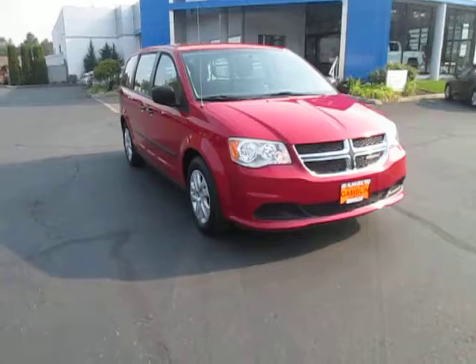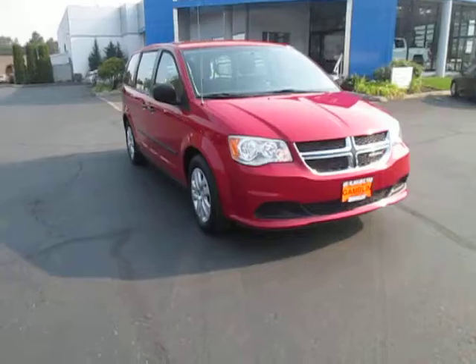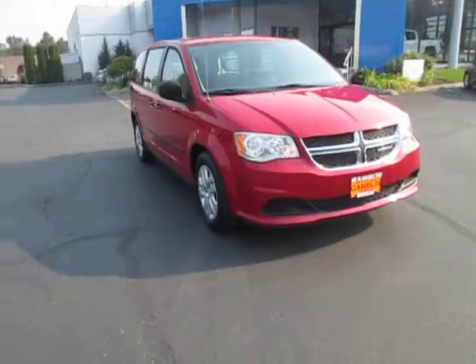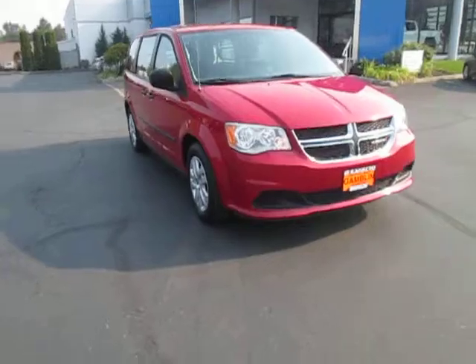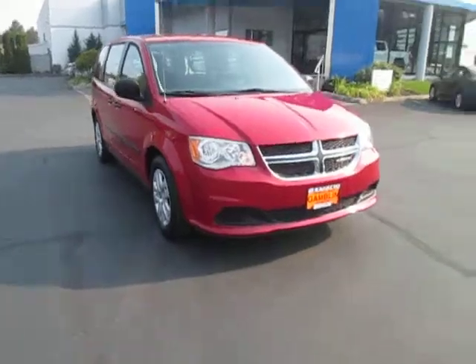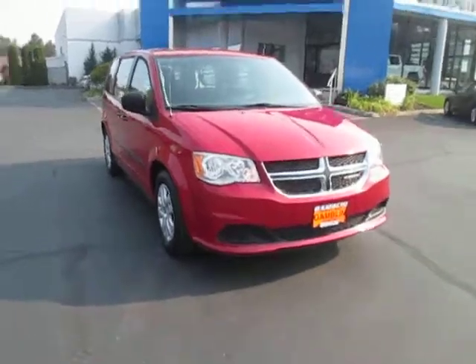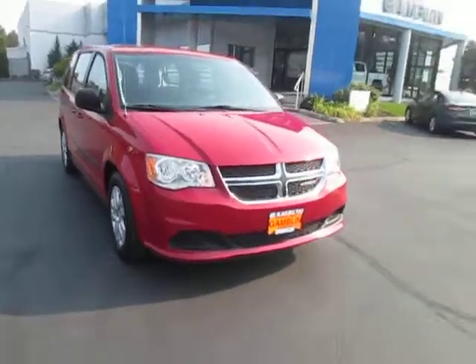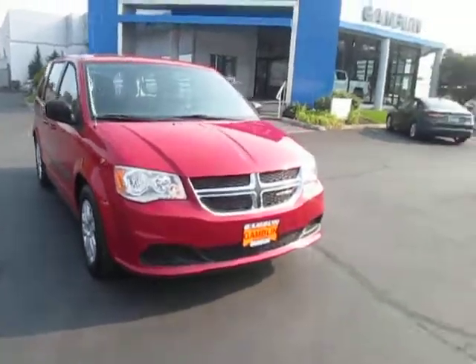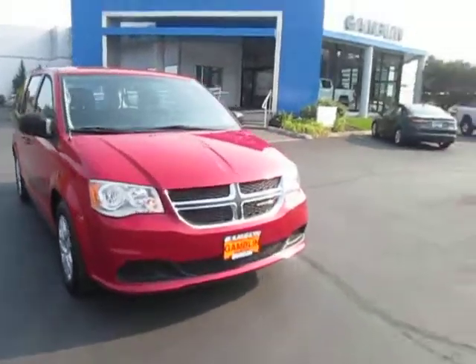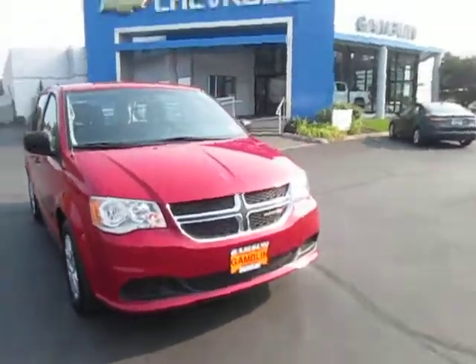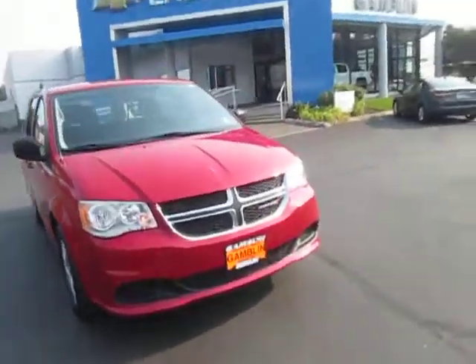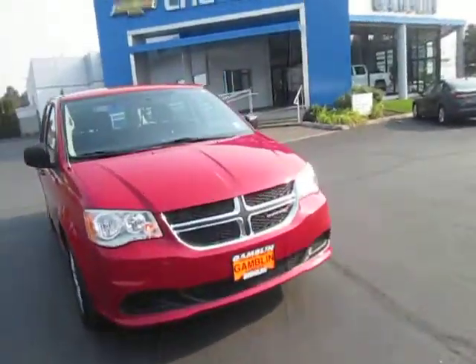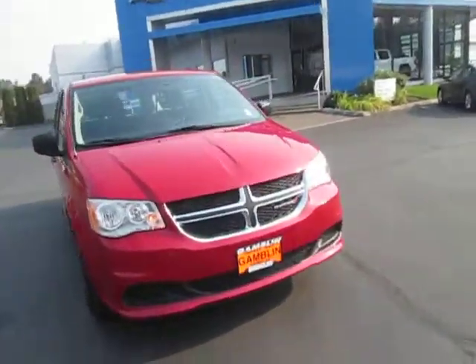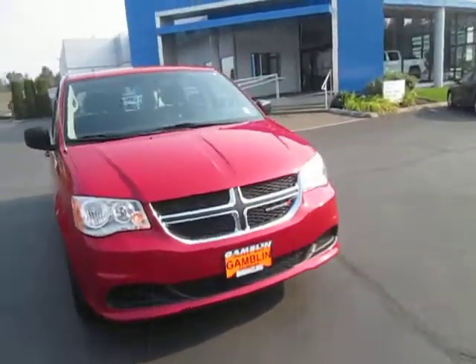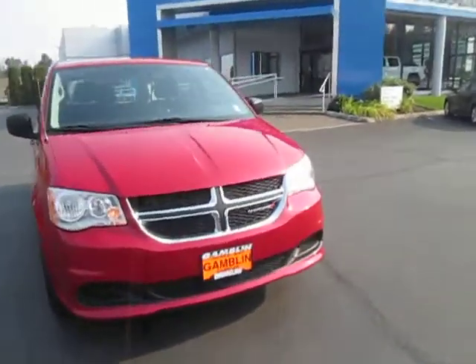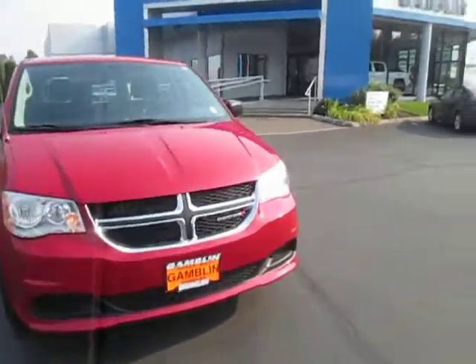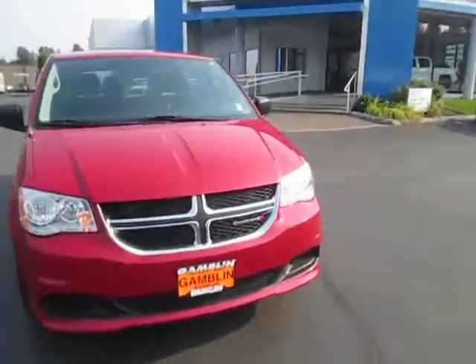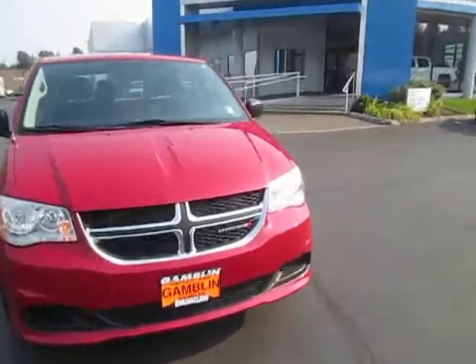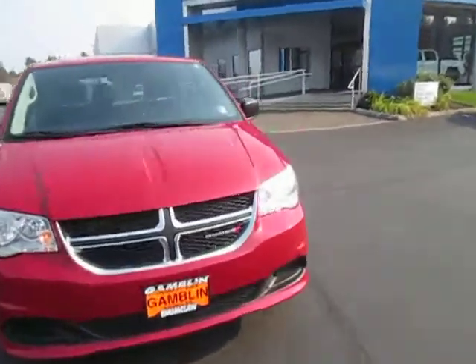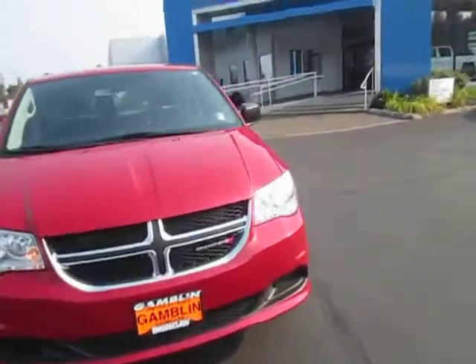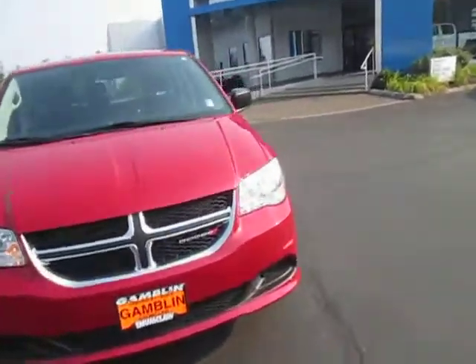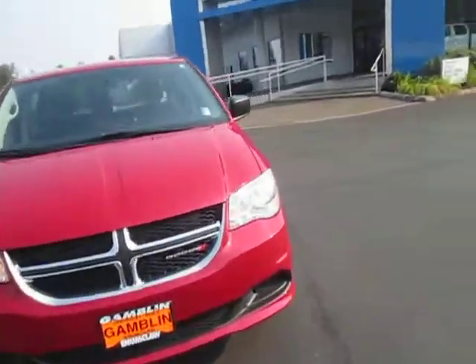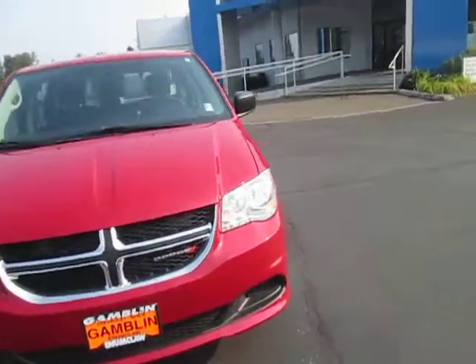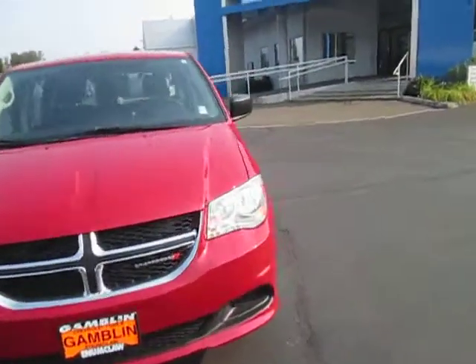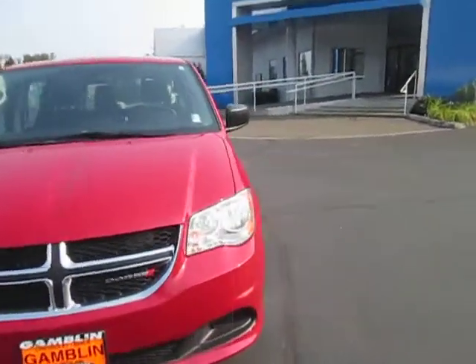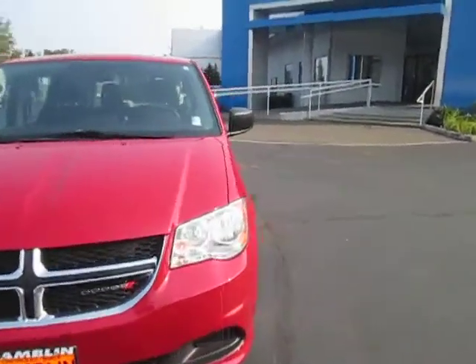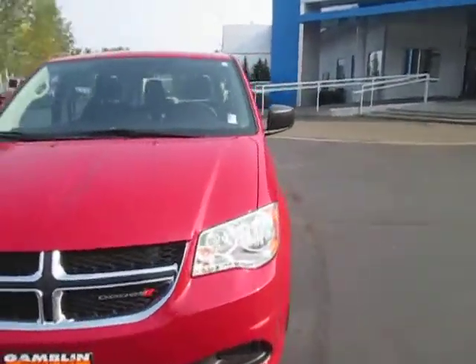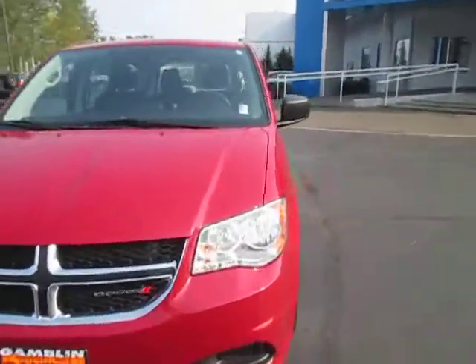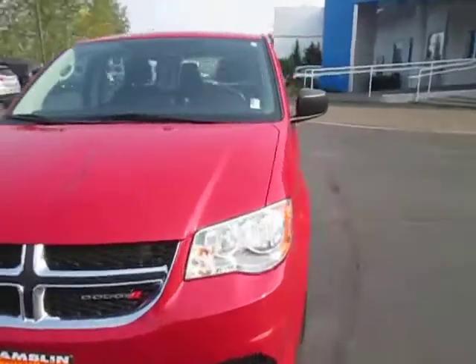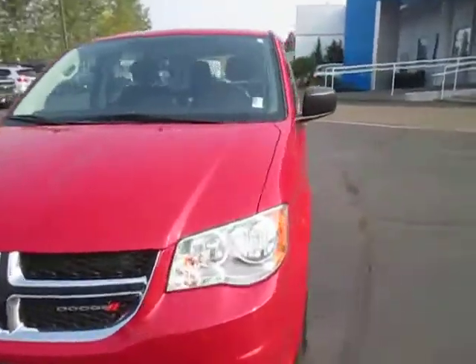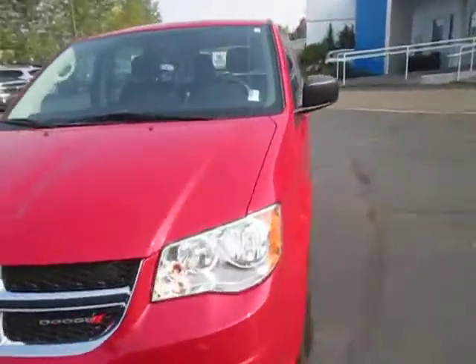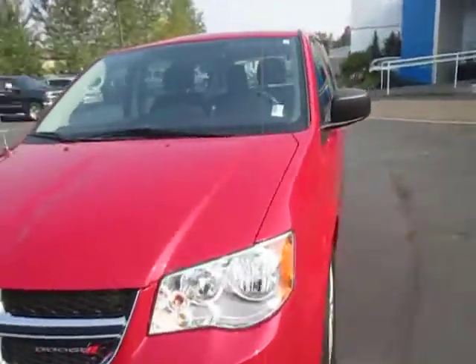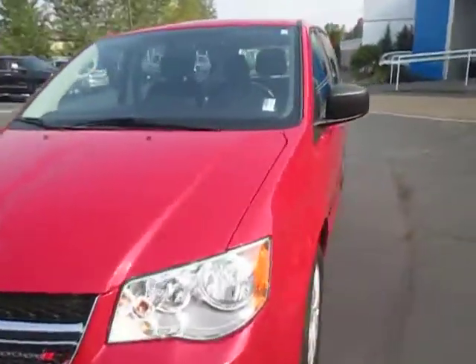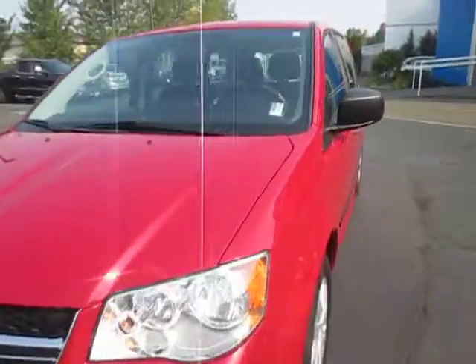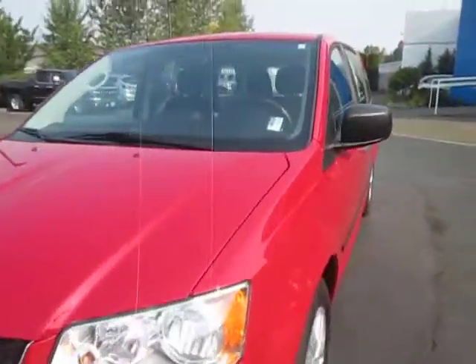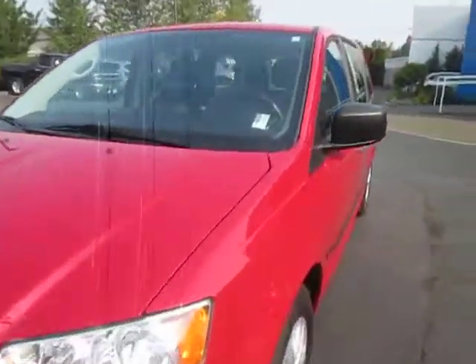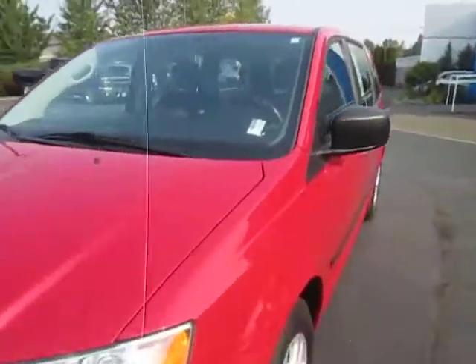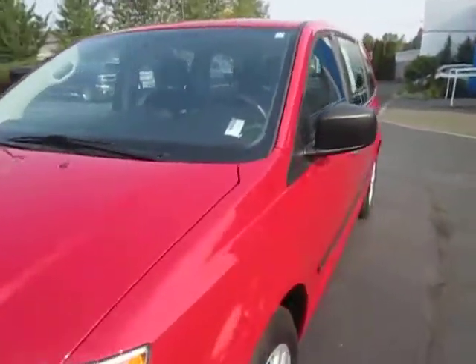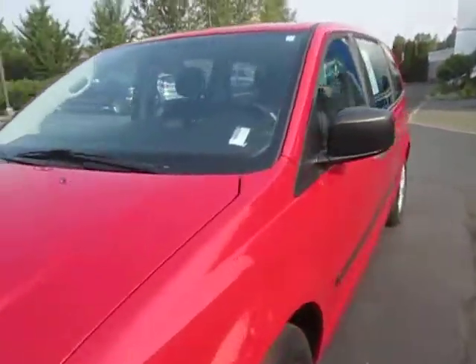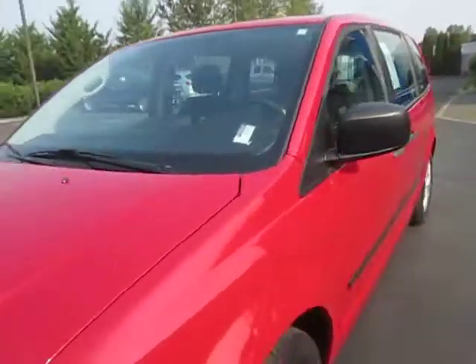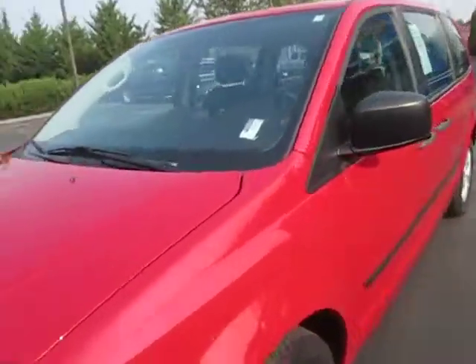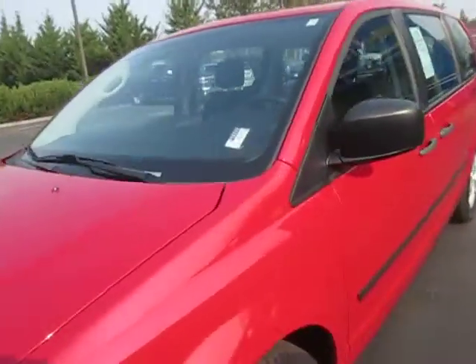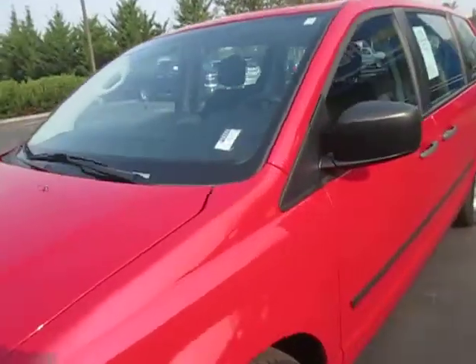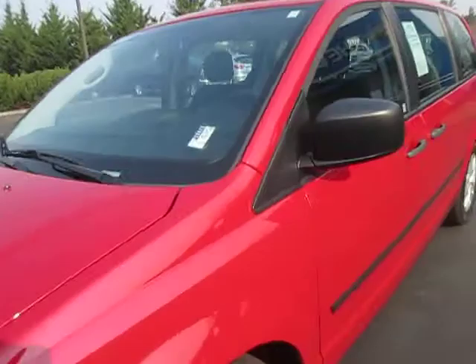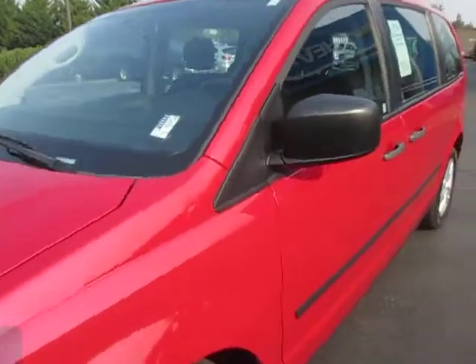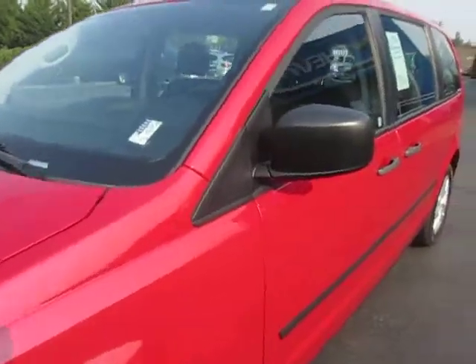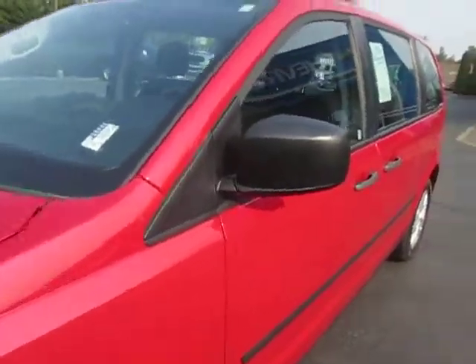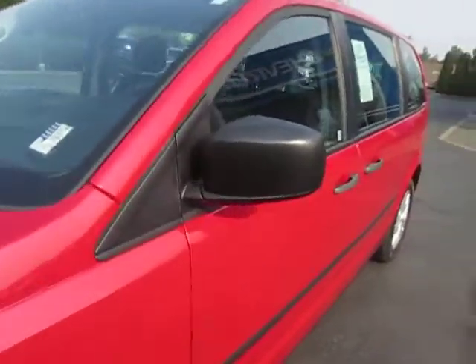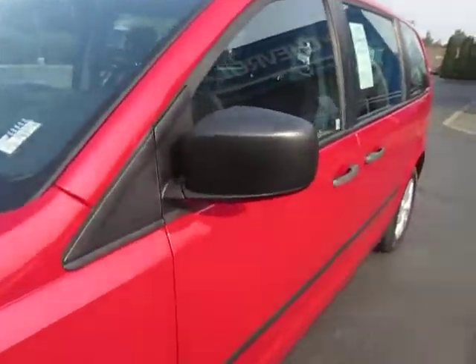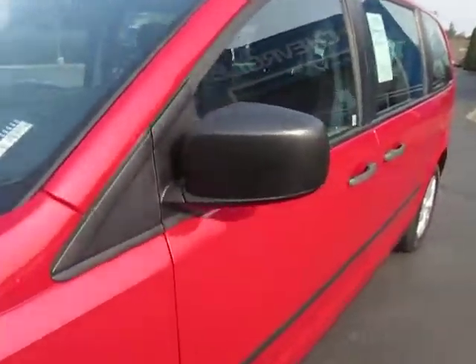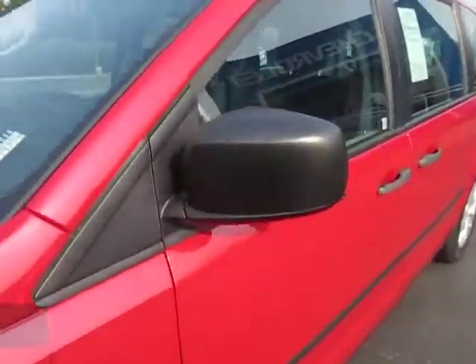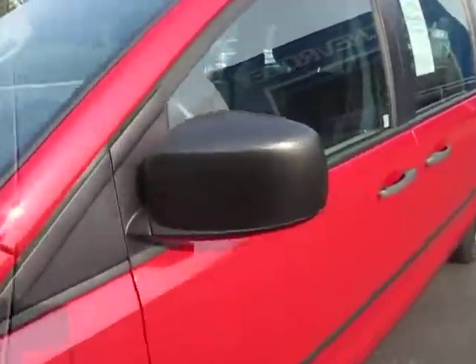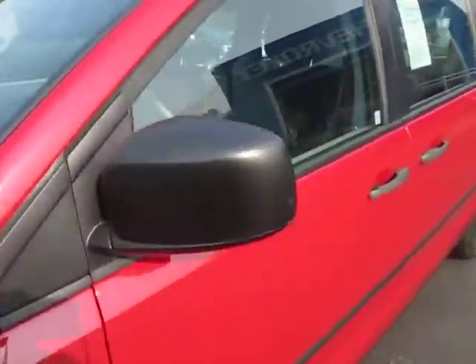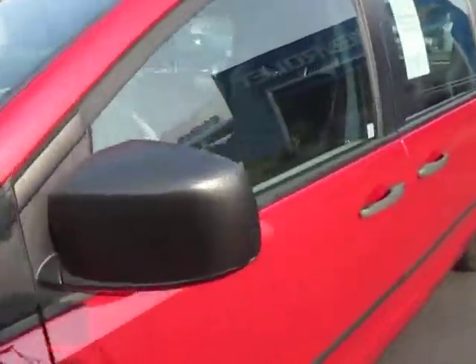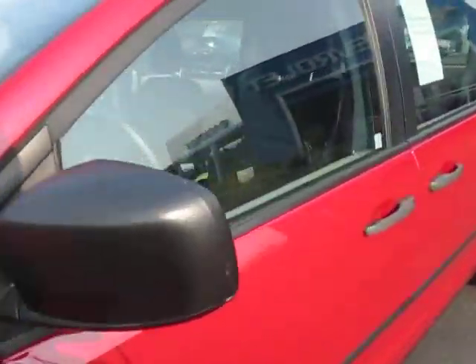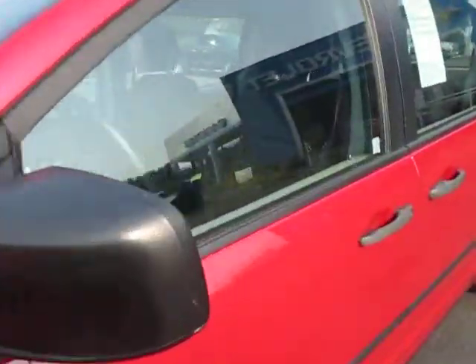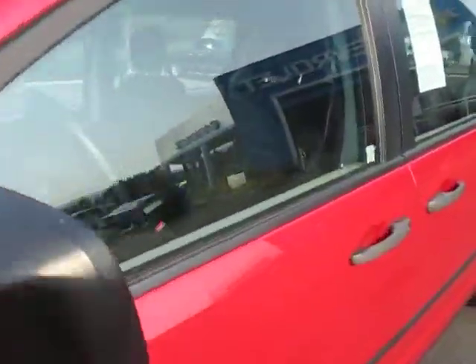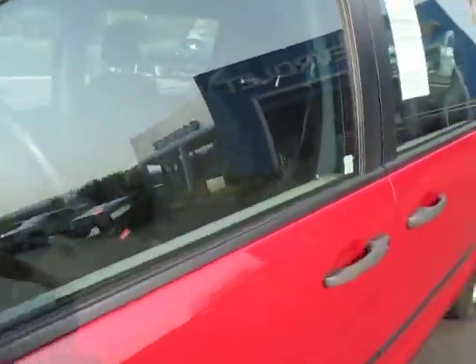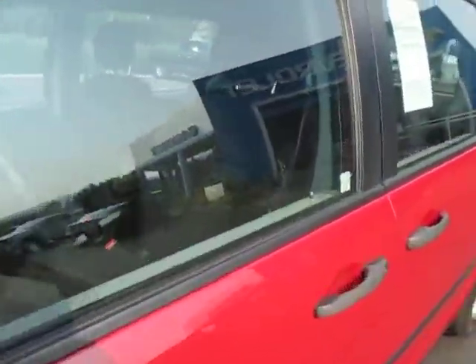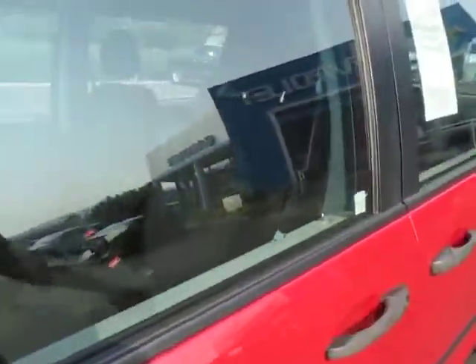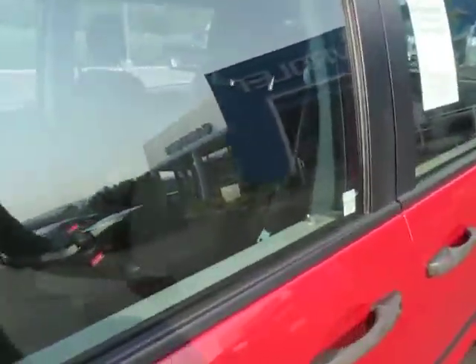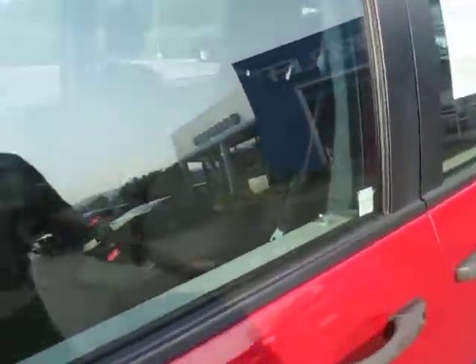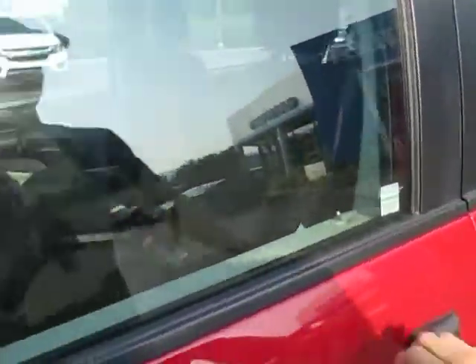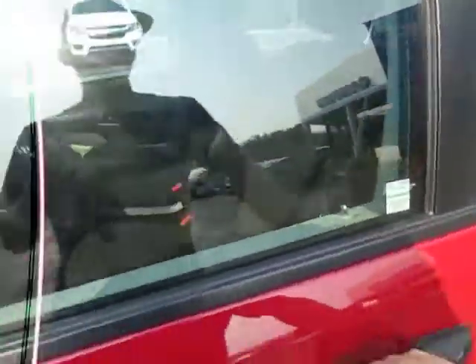Hey guys, down here at Gamble Motors in Ian McCall, Washington, looking at our 2017 Dodge Caravan.